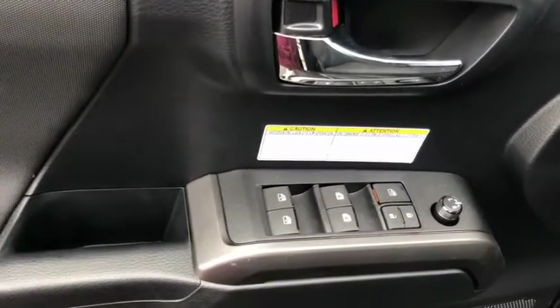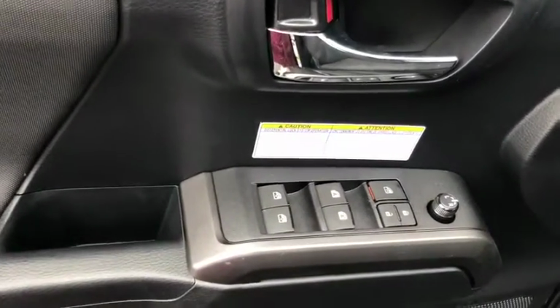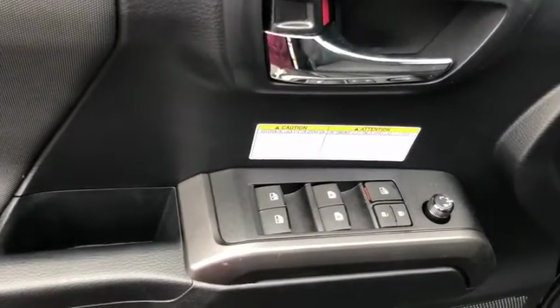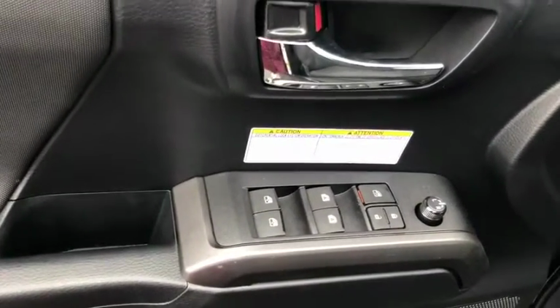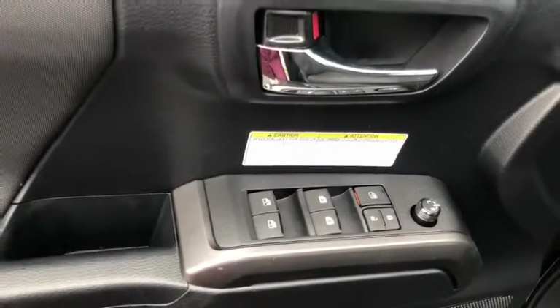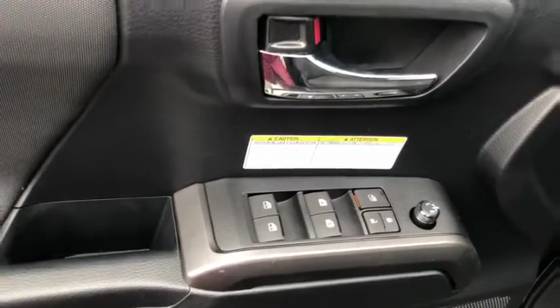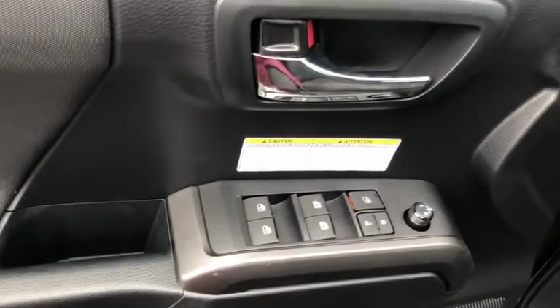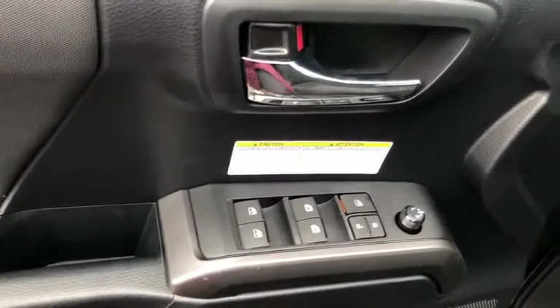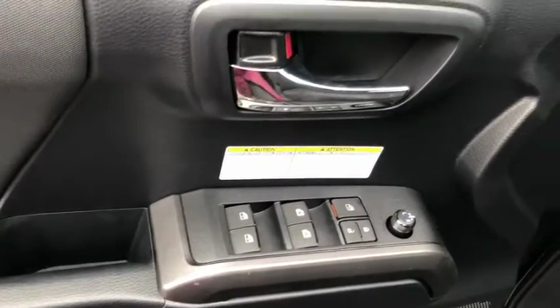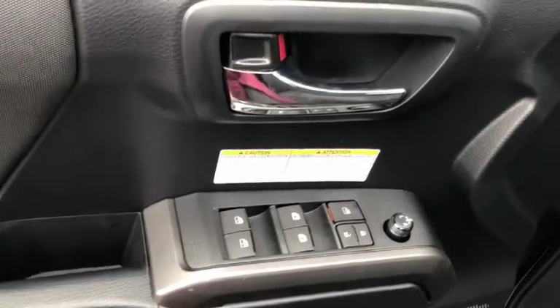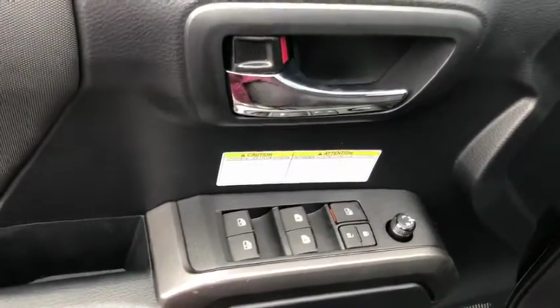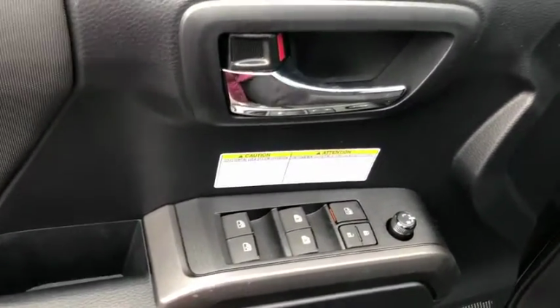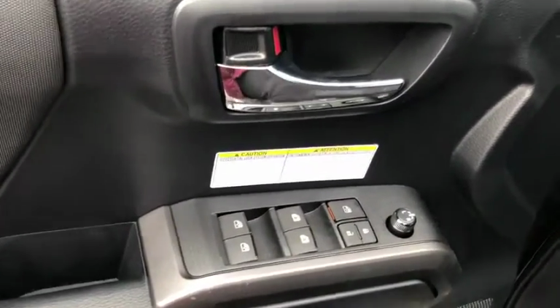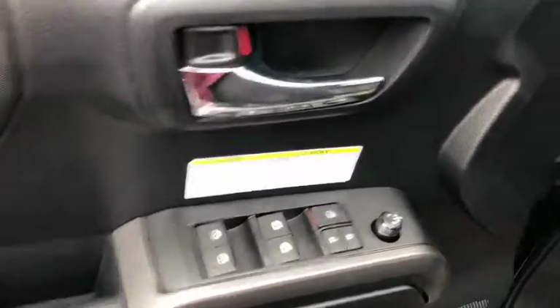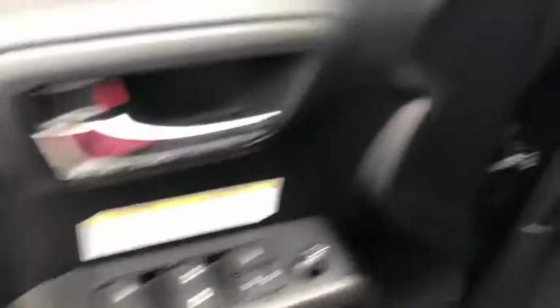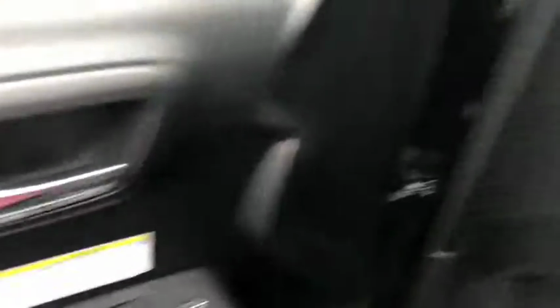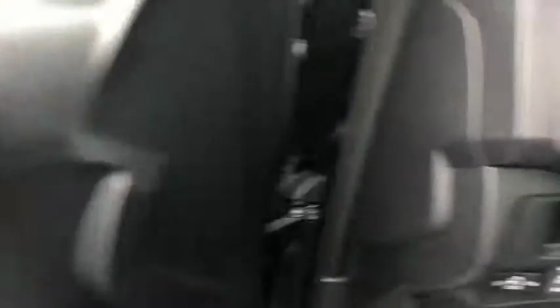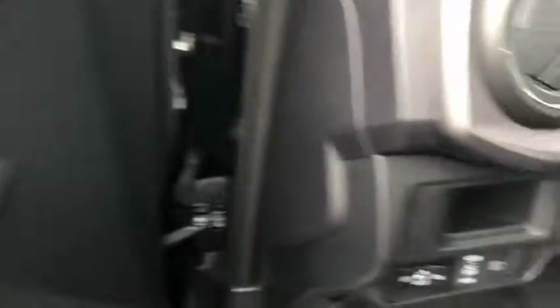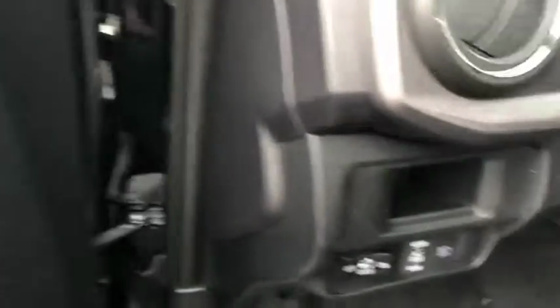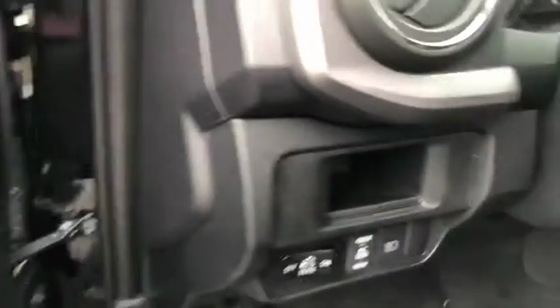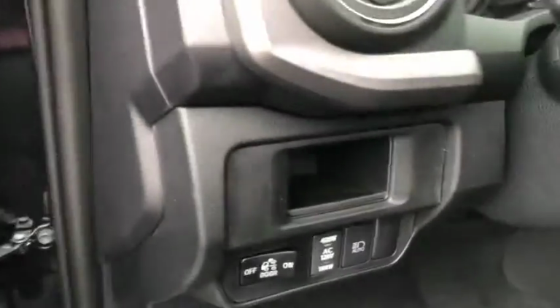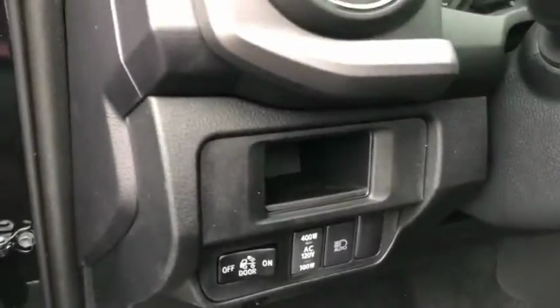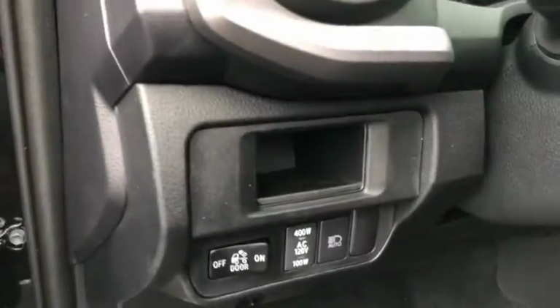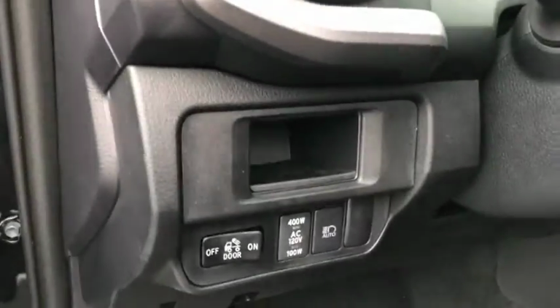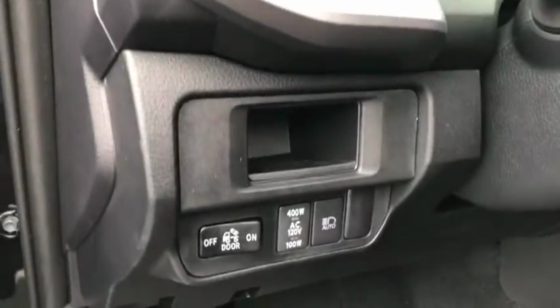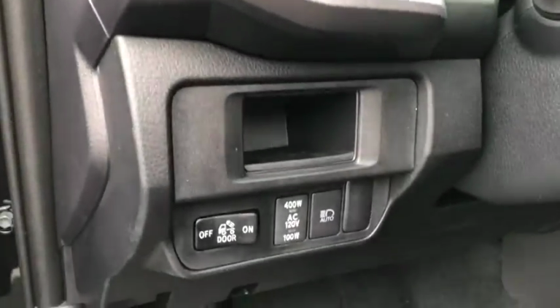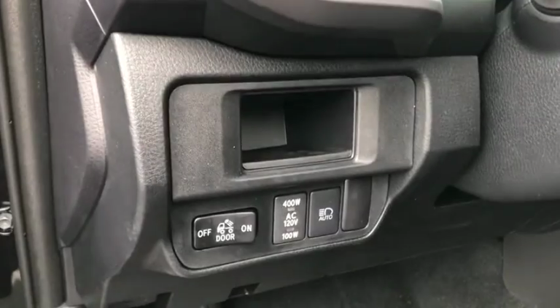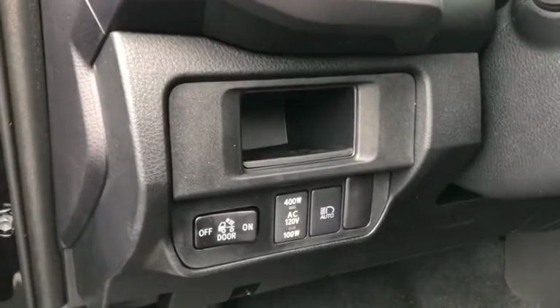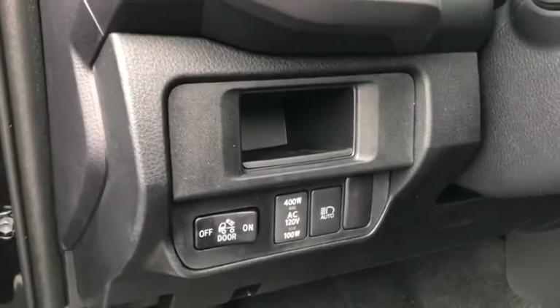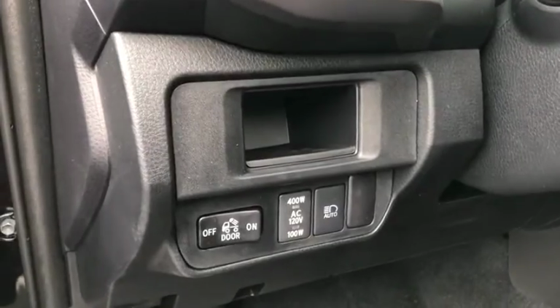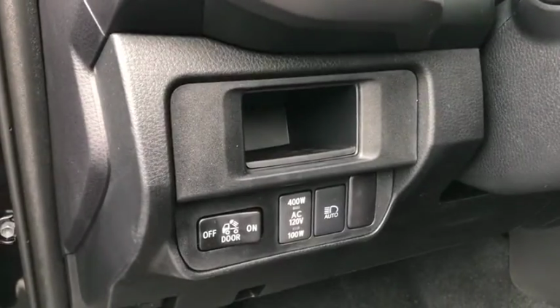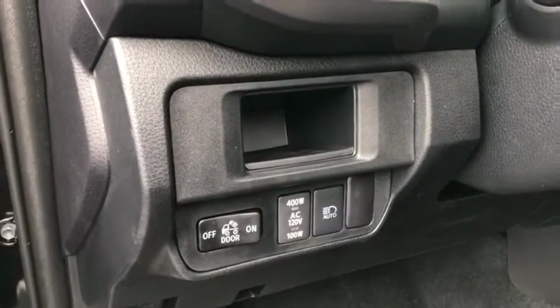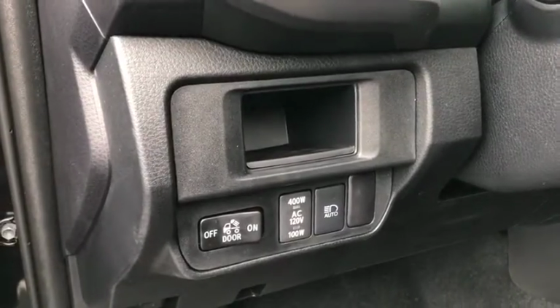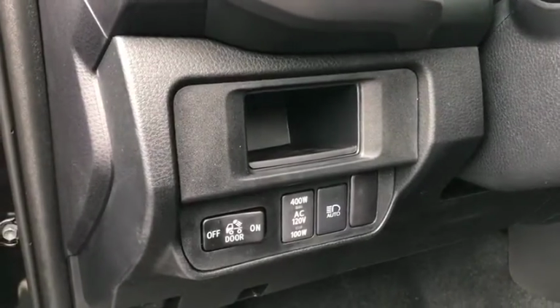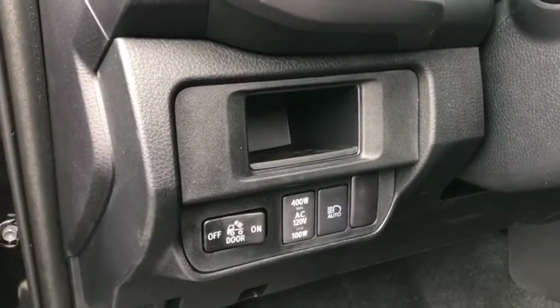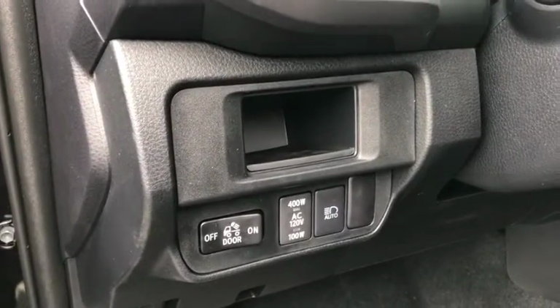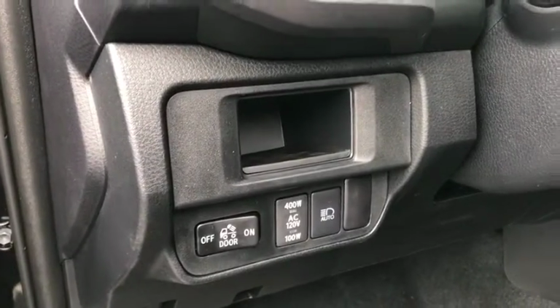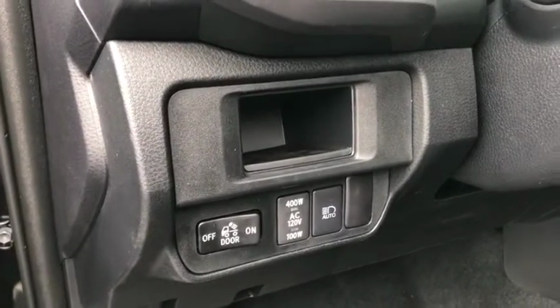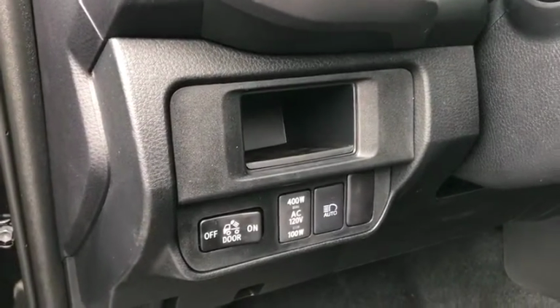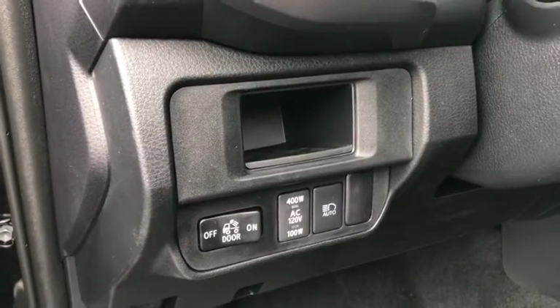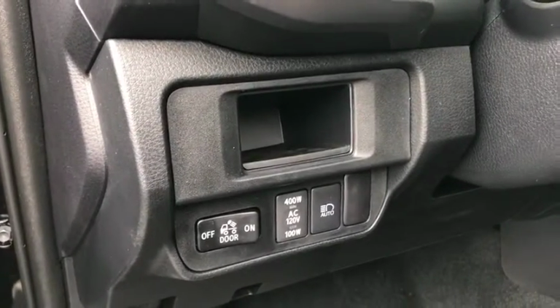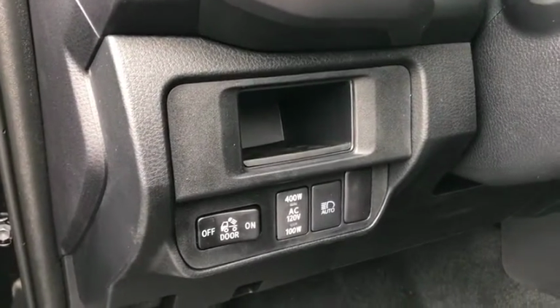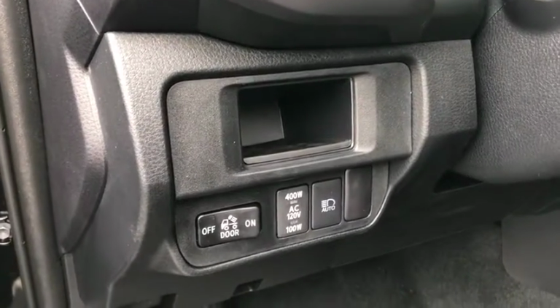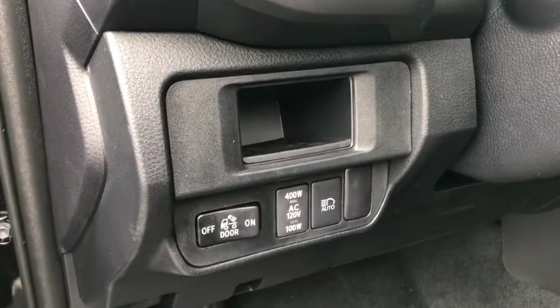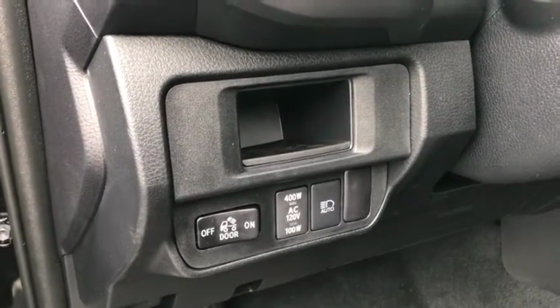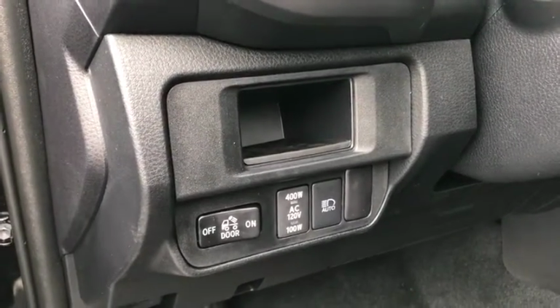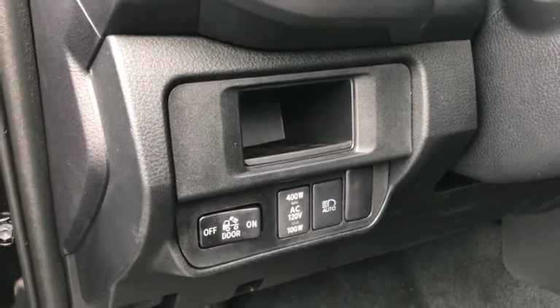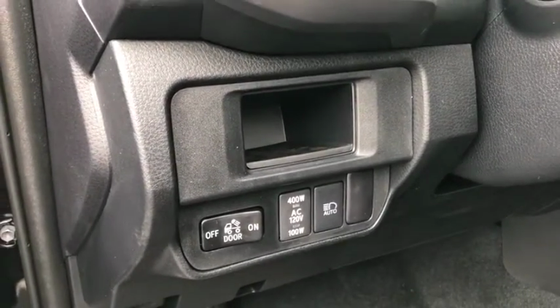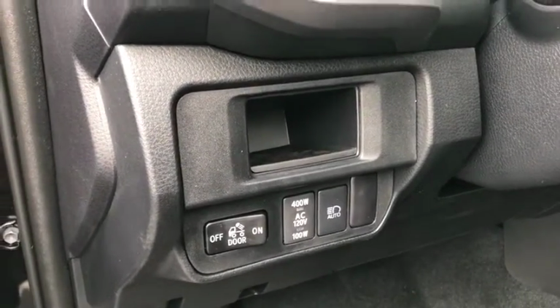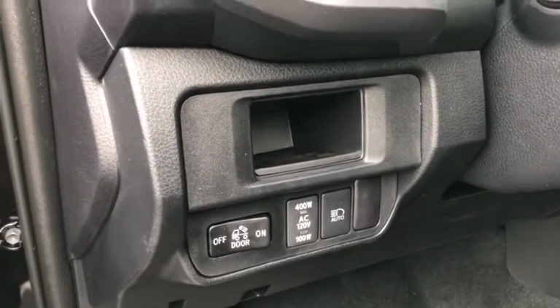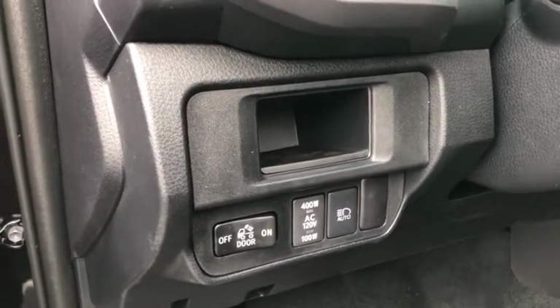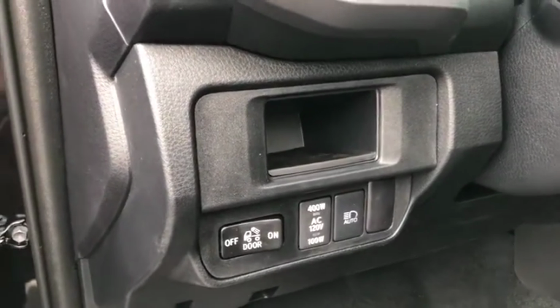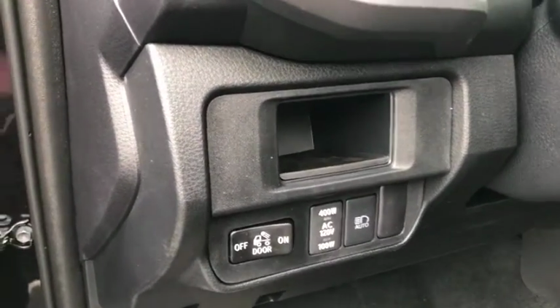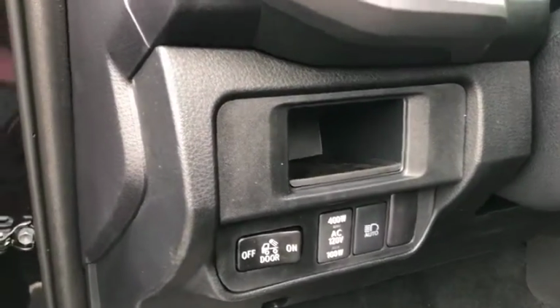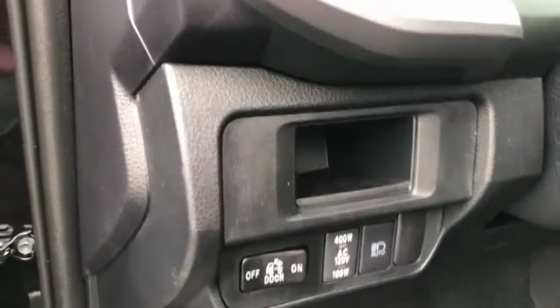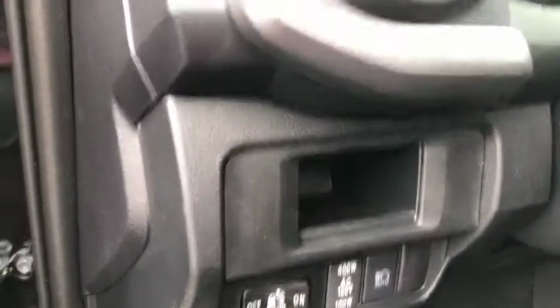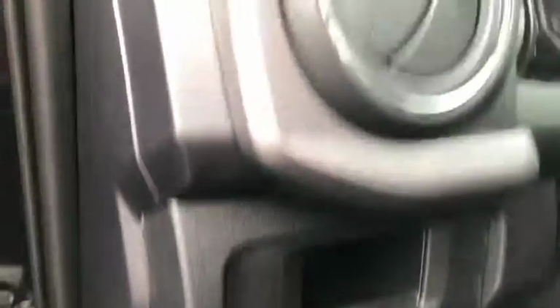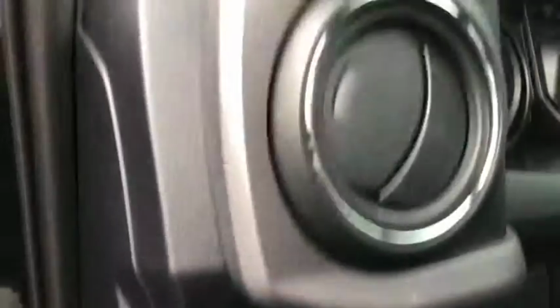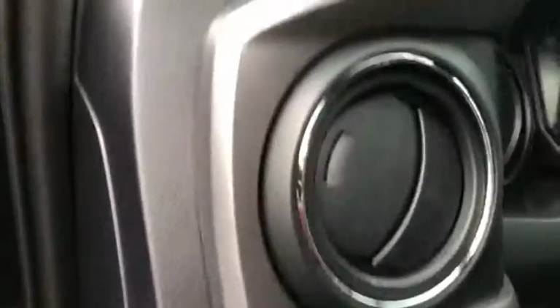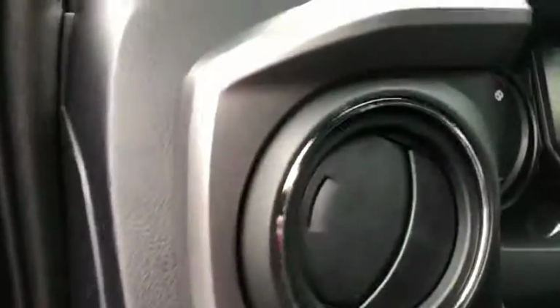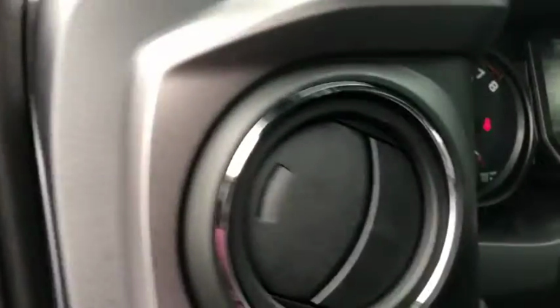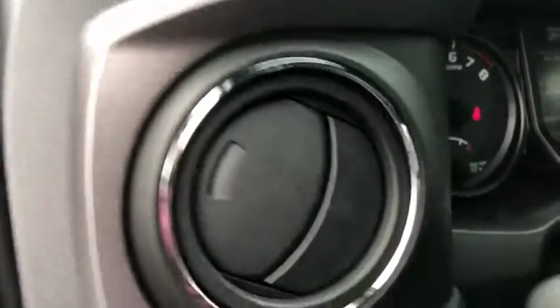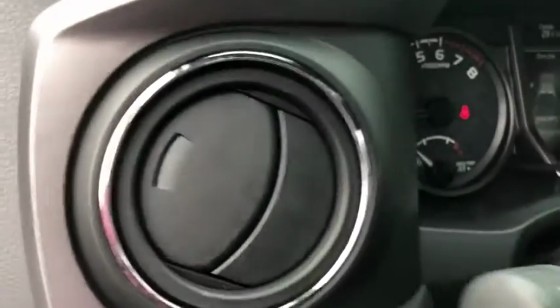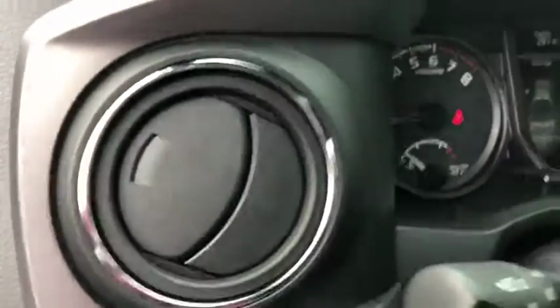Remote keyless entry, brake assist, panic alarm, off-road package, tachometer, overhead console, chrome rear bumper.